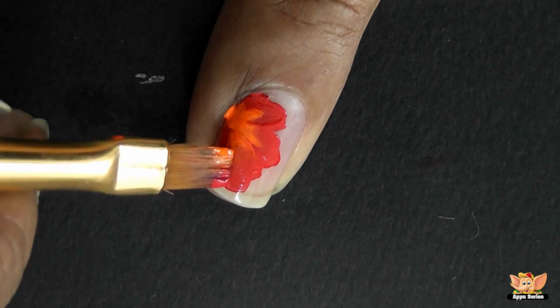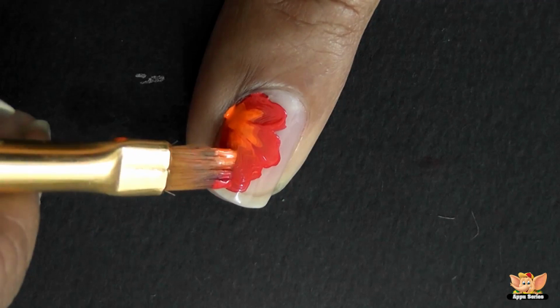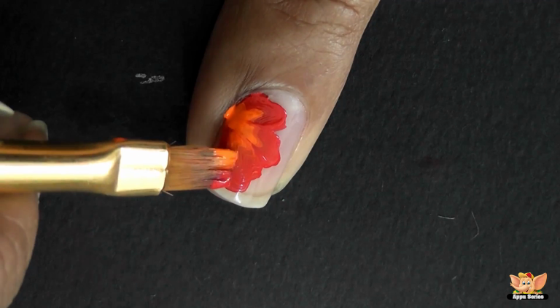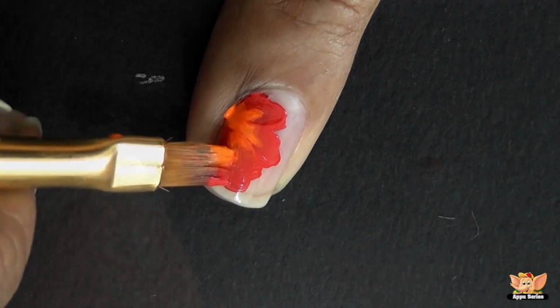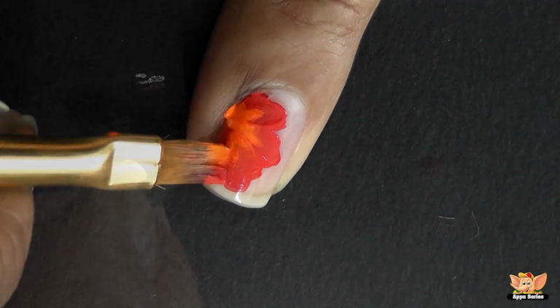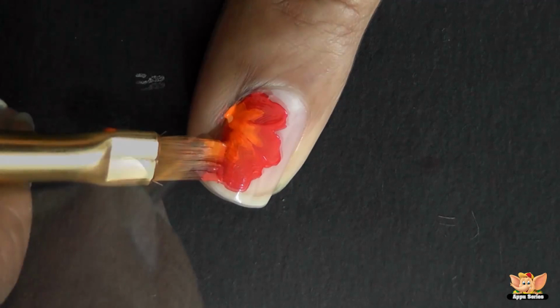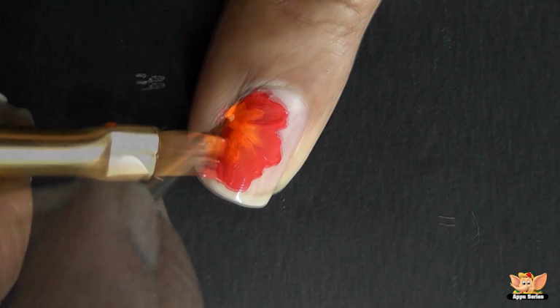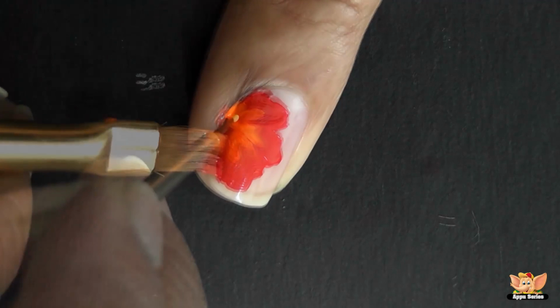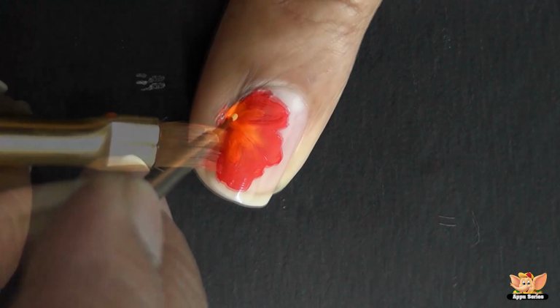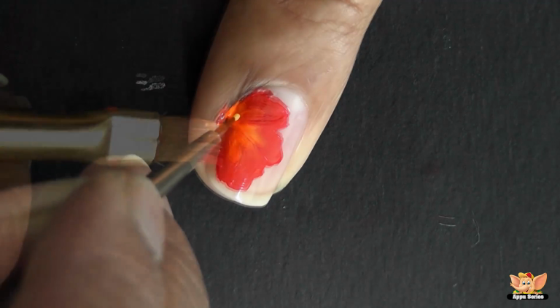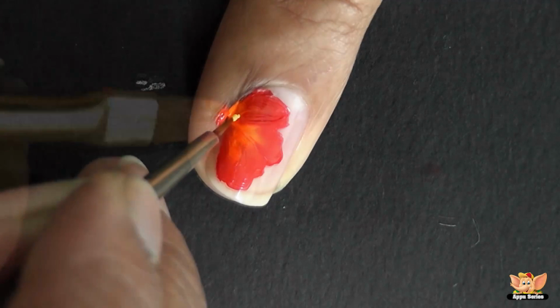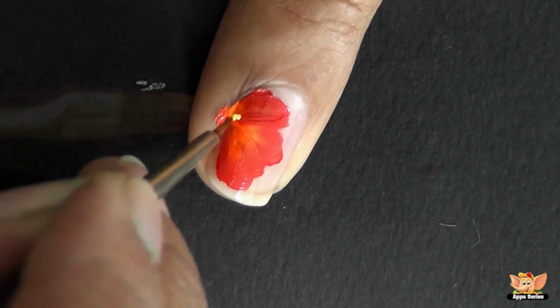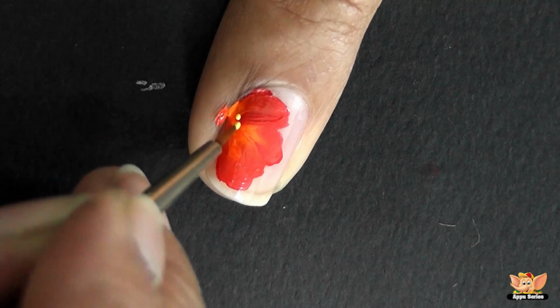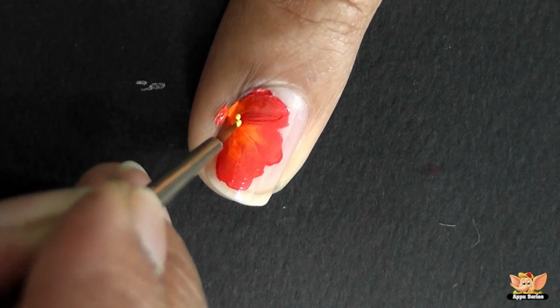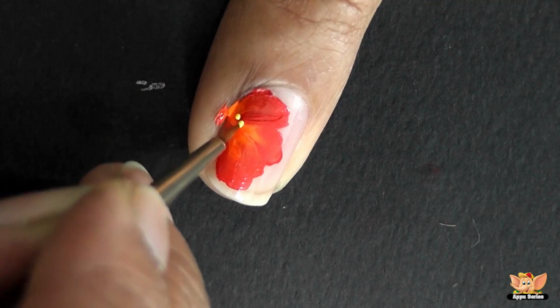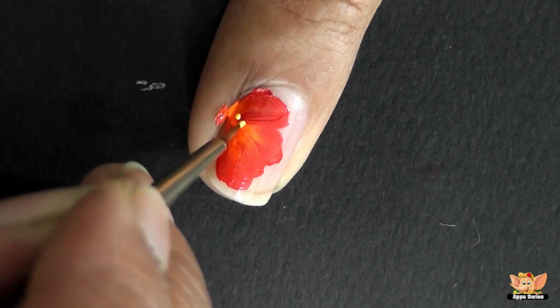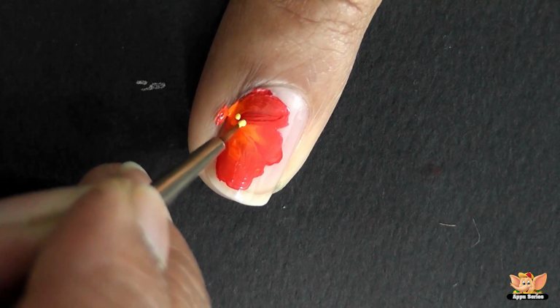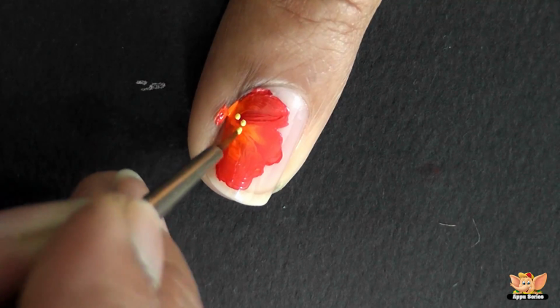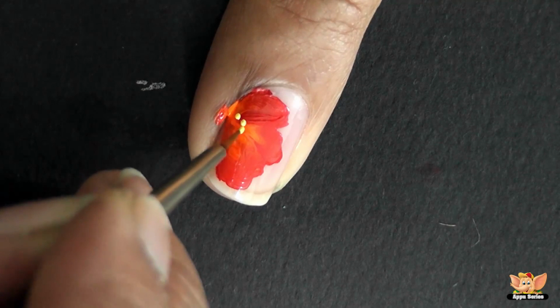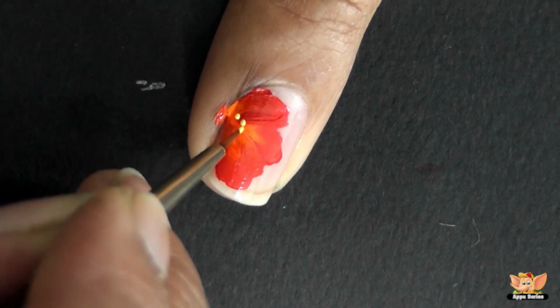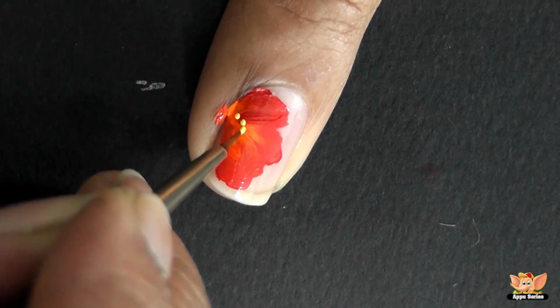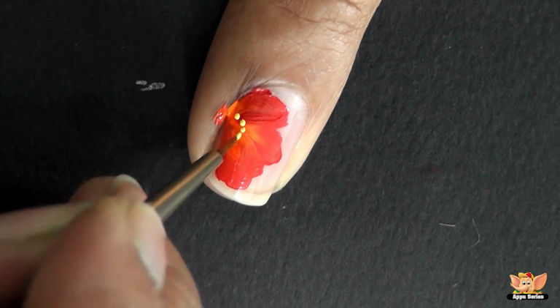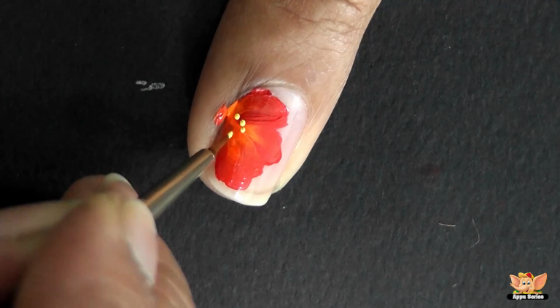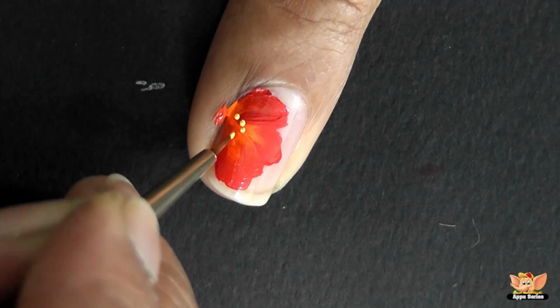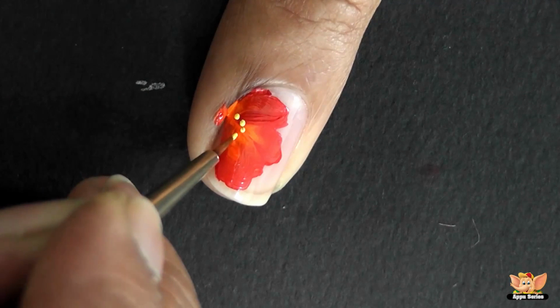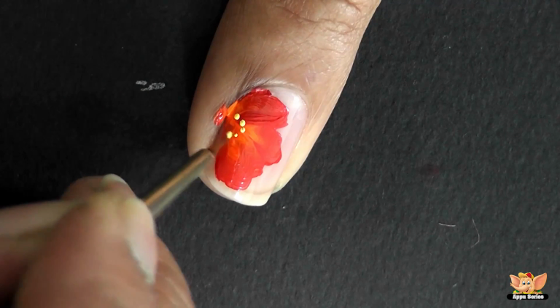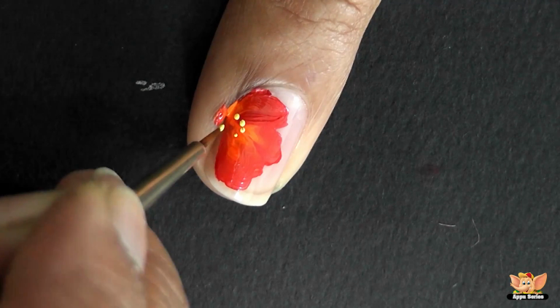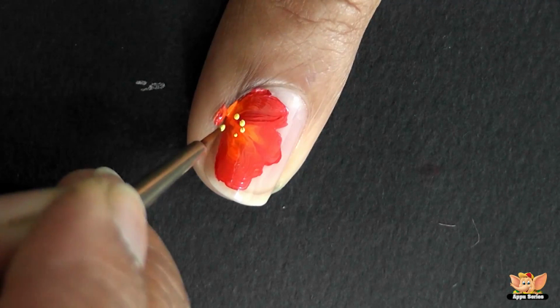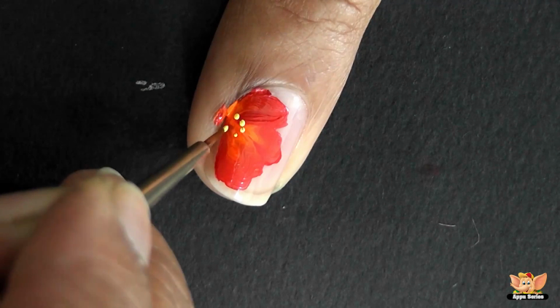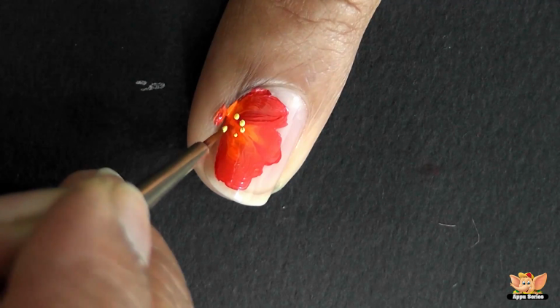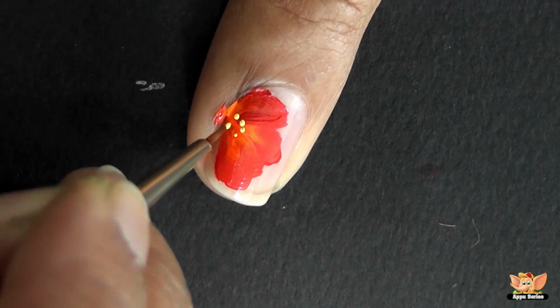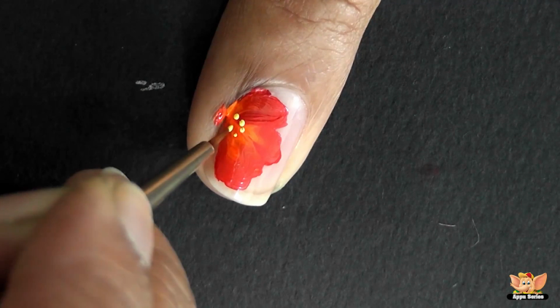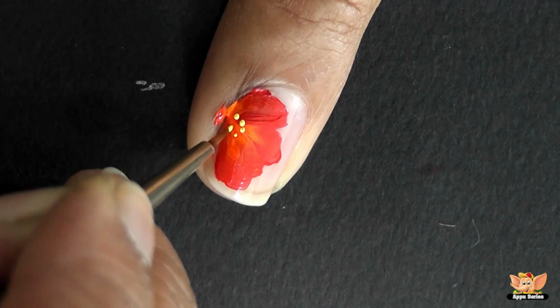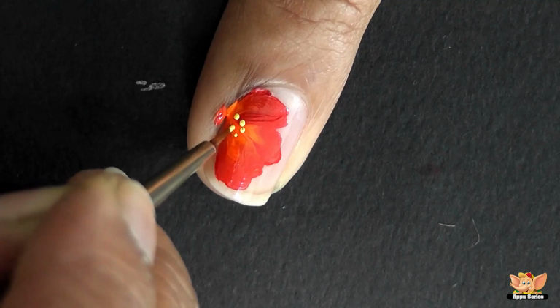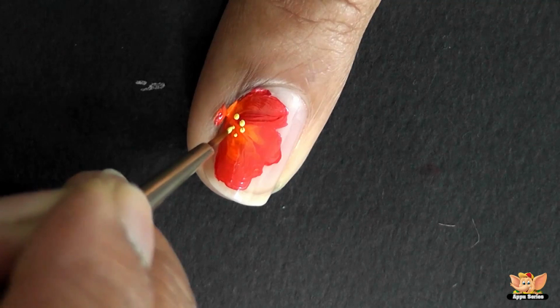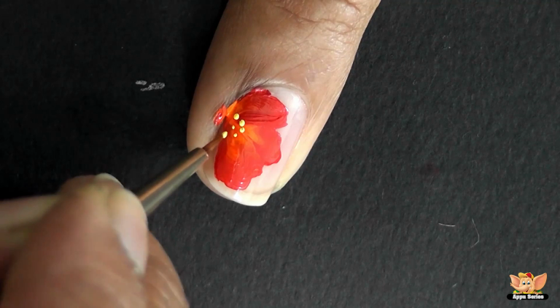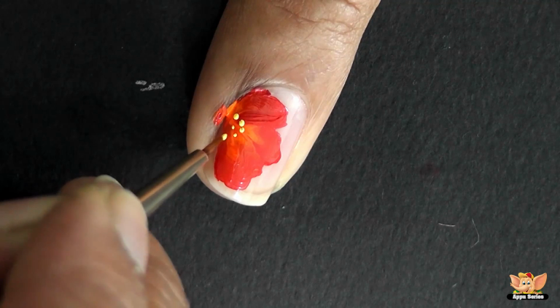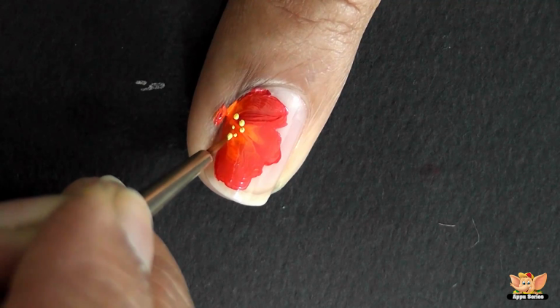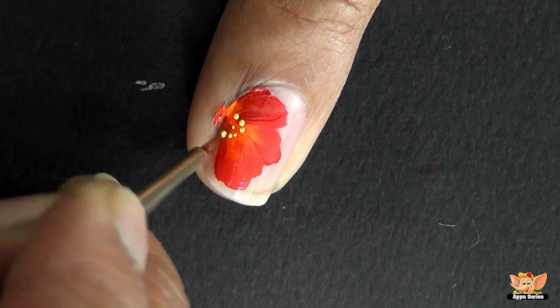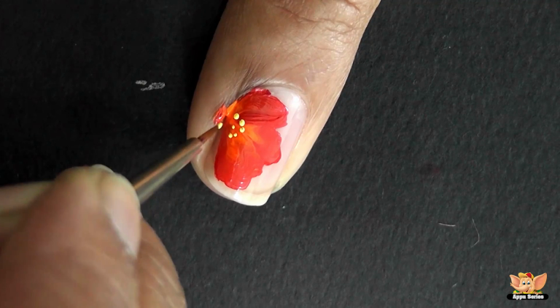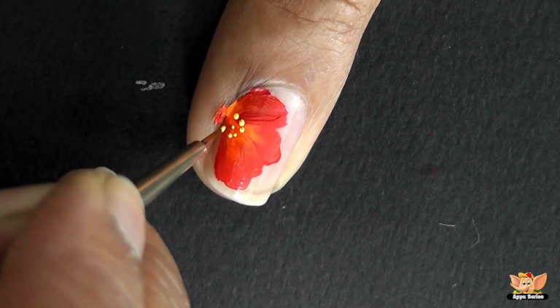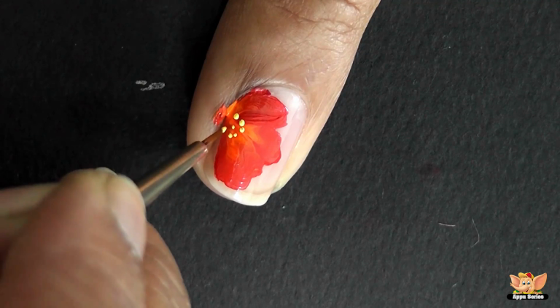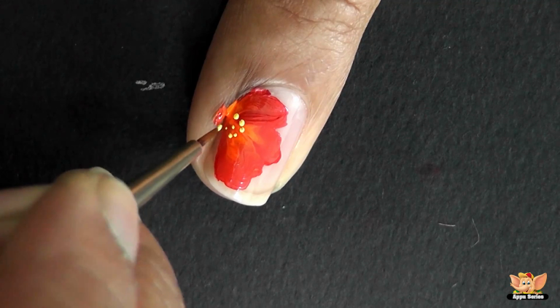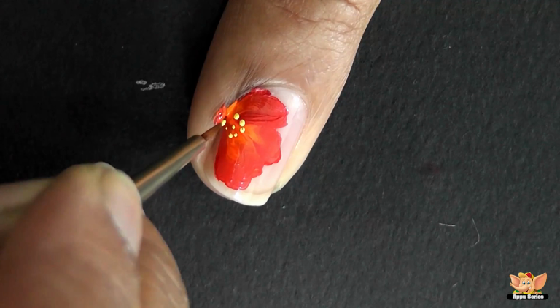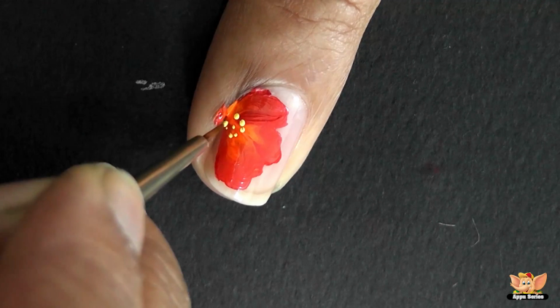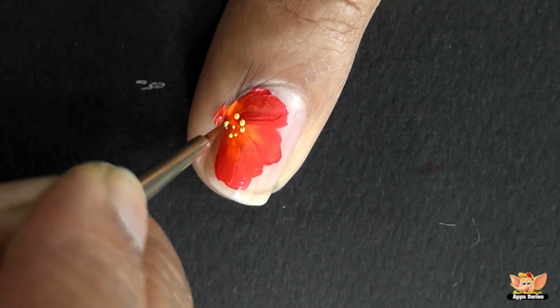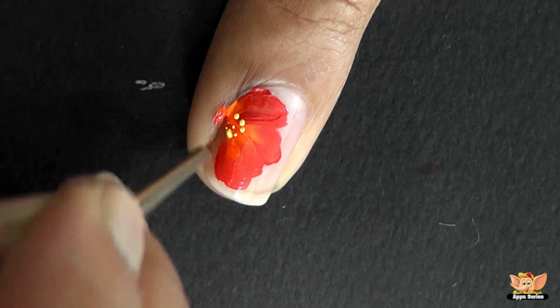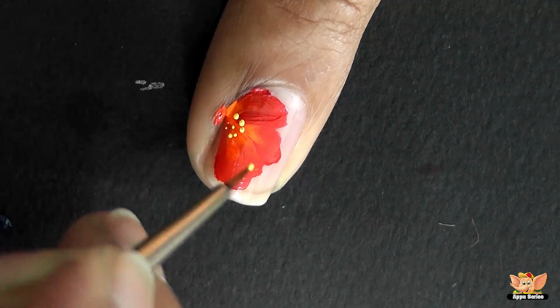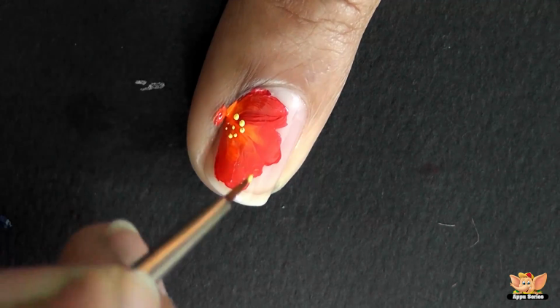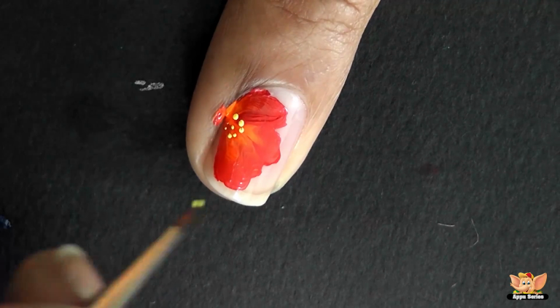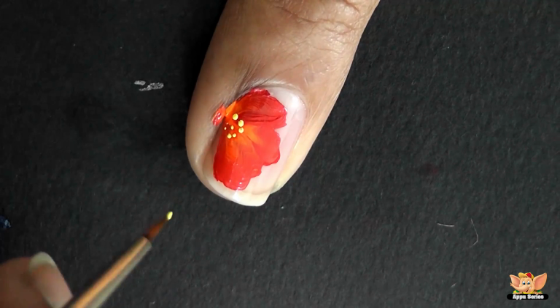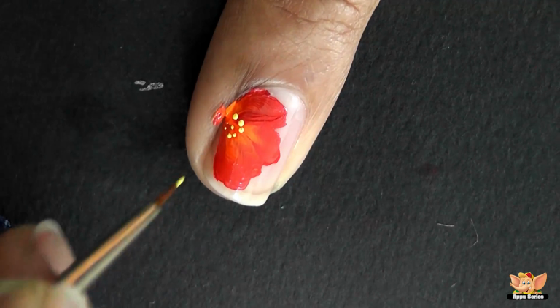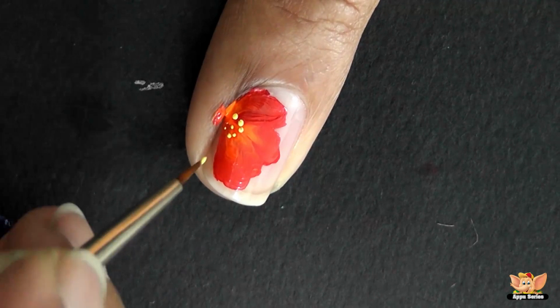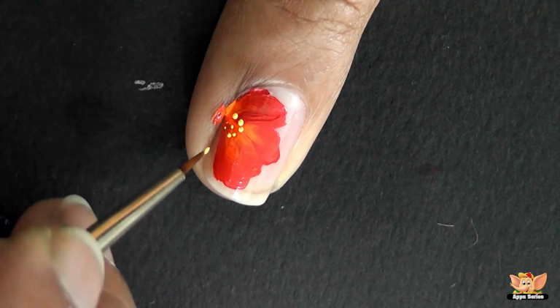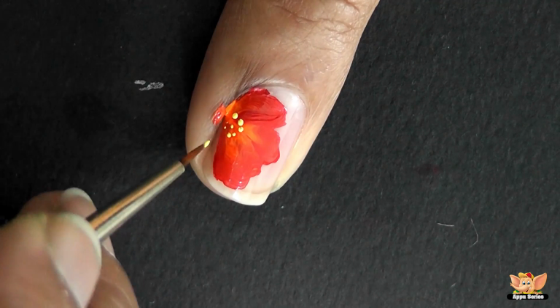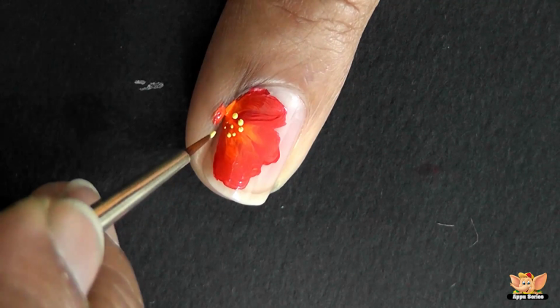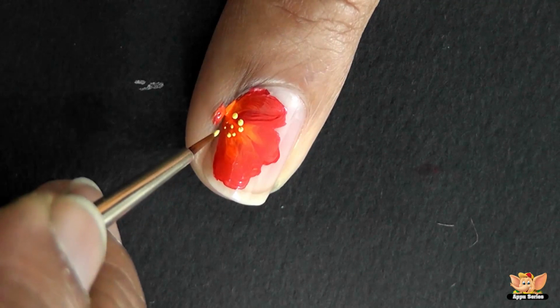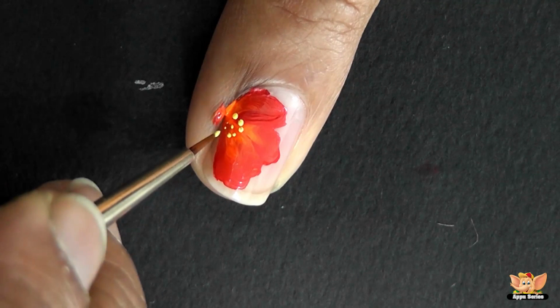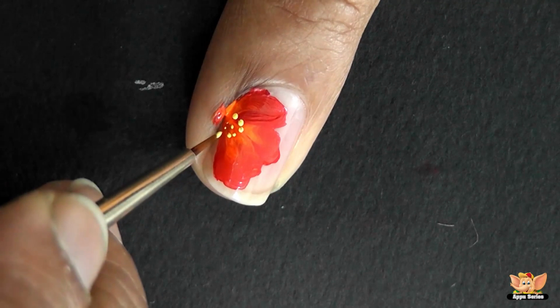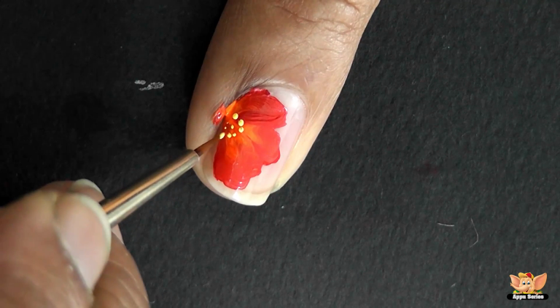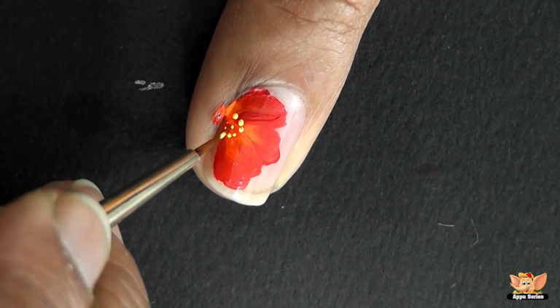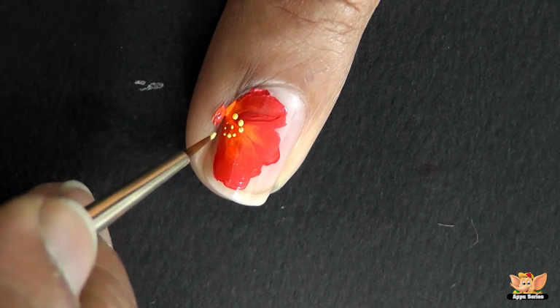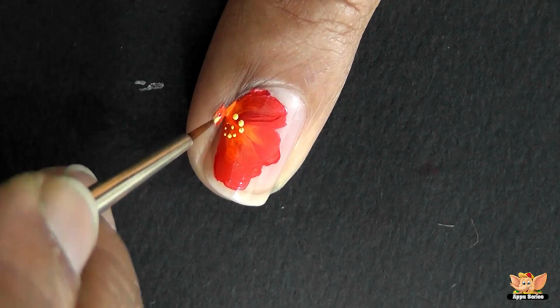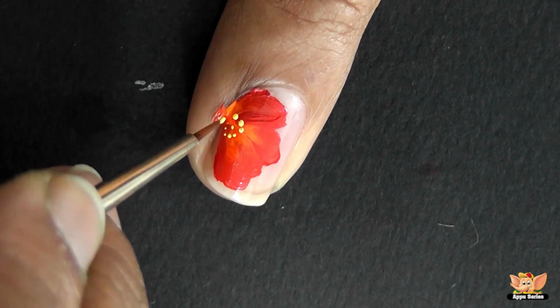Now, using the fine brush, dip the tip of the brush in yellow fabric paint and place dots at the center.